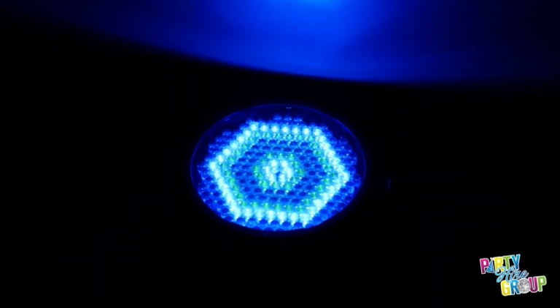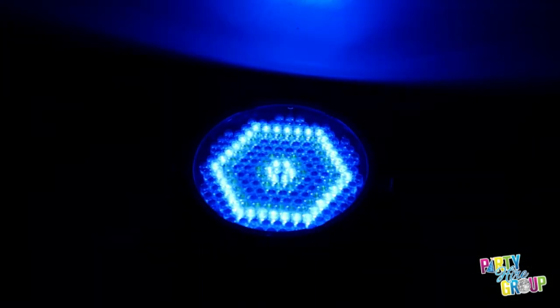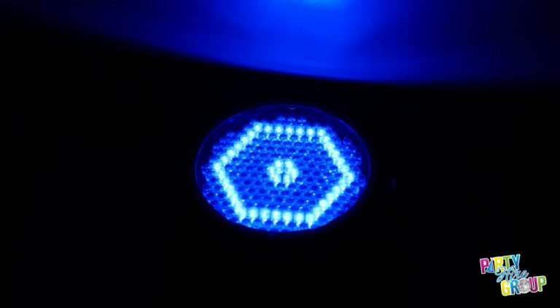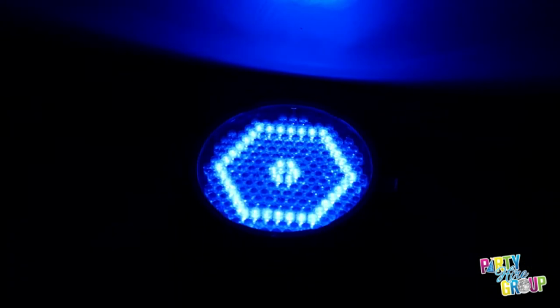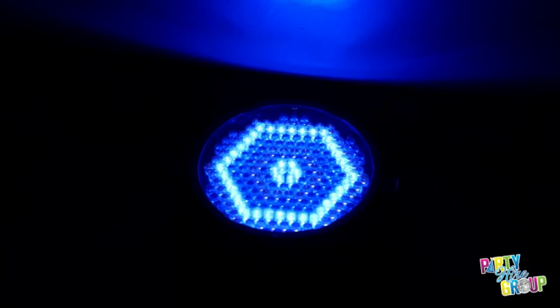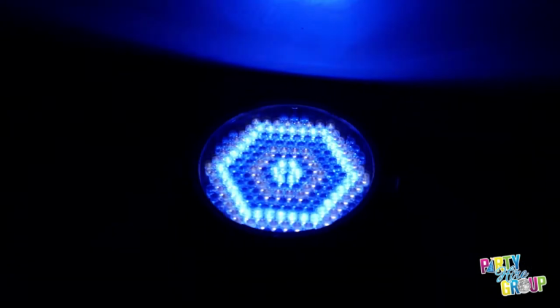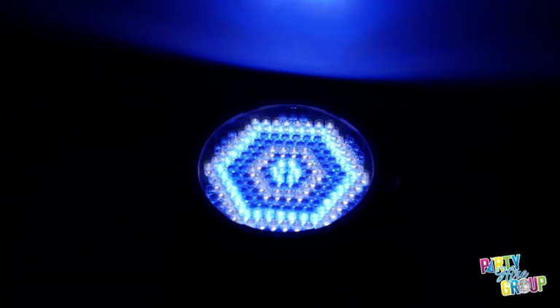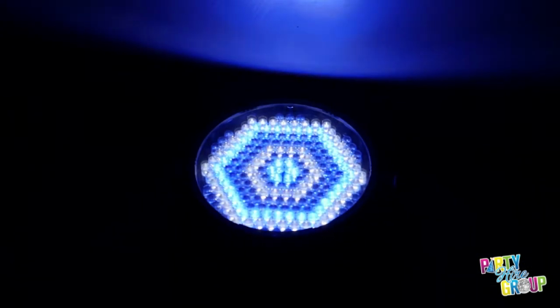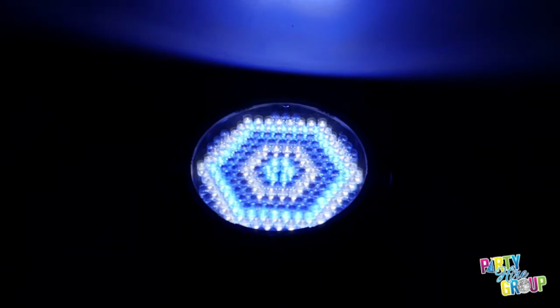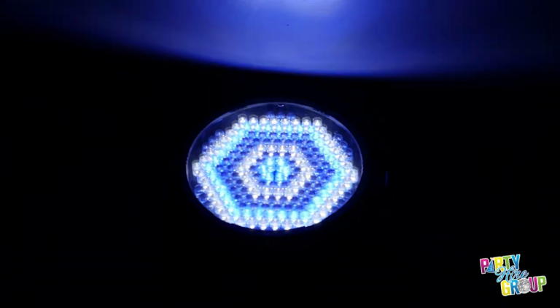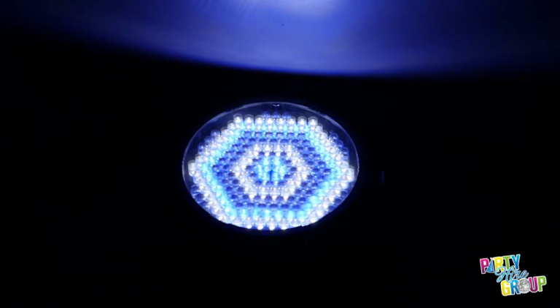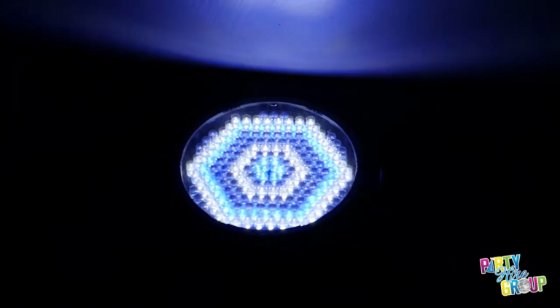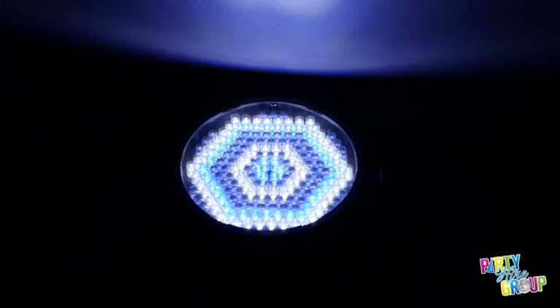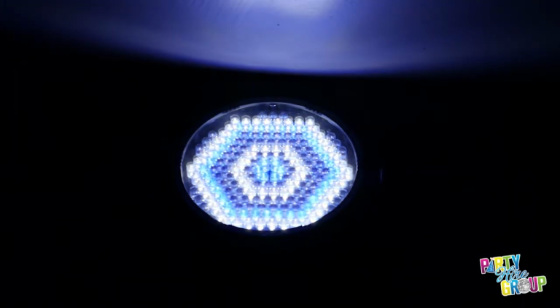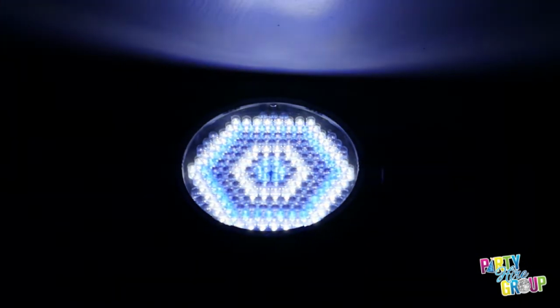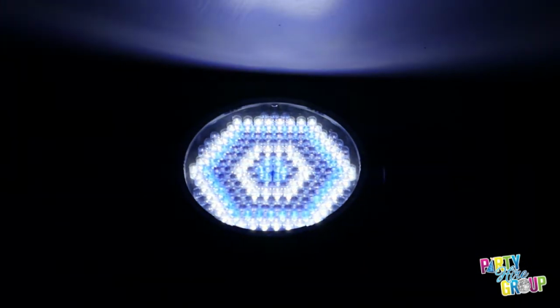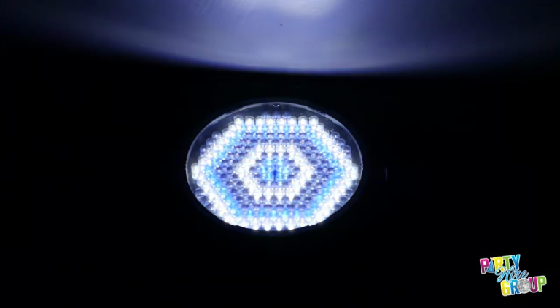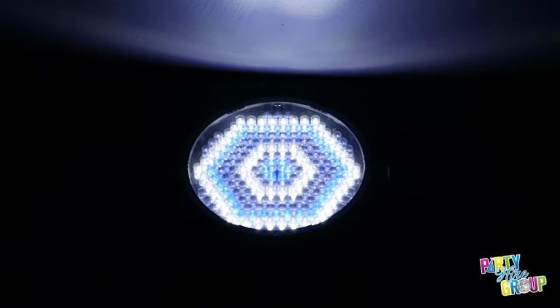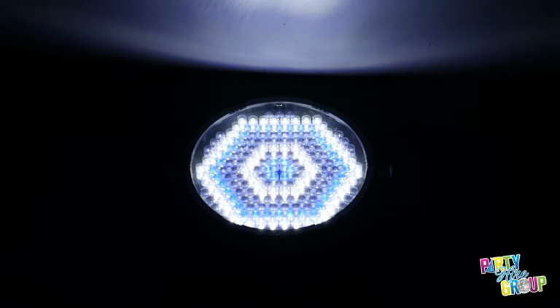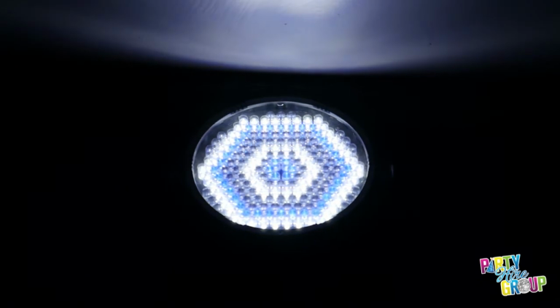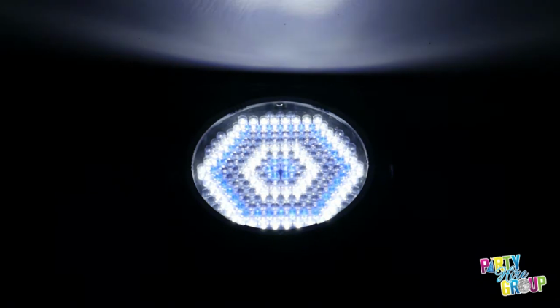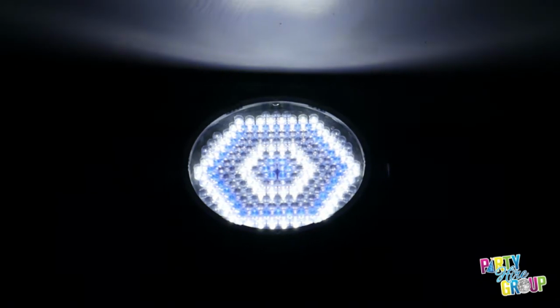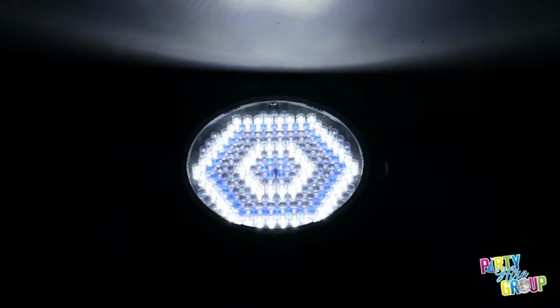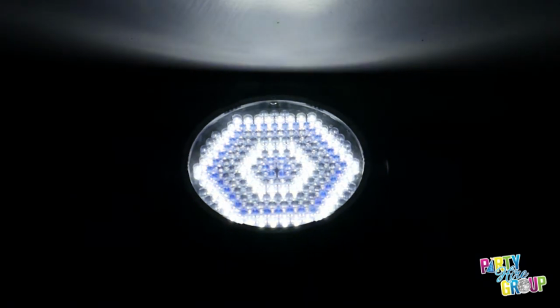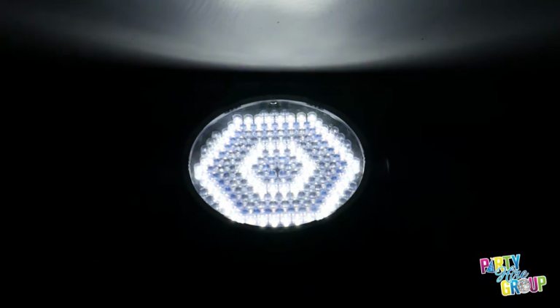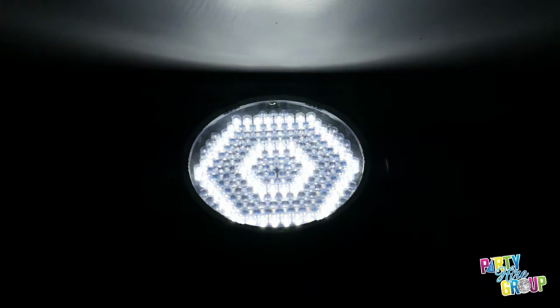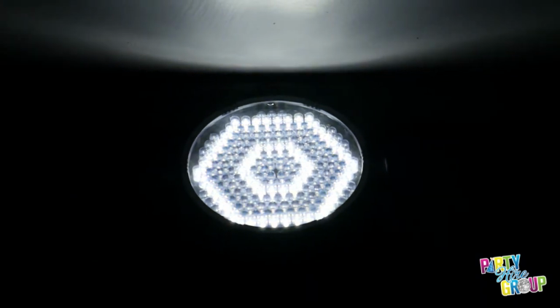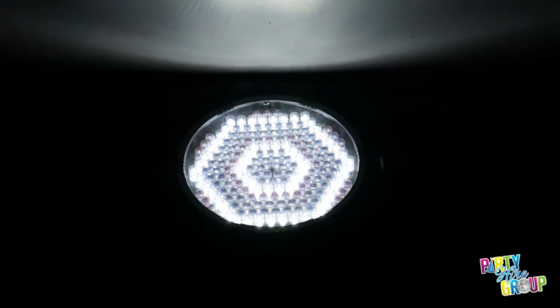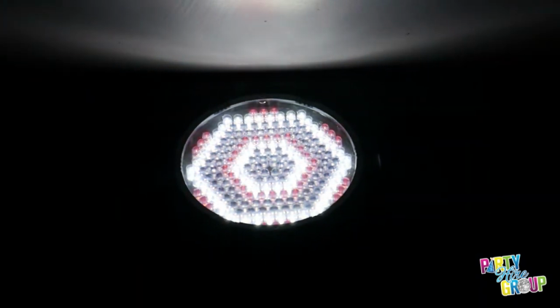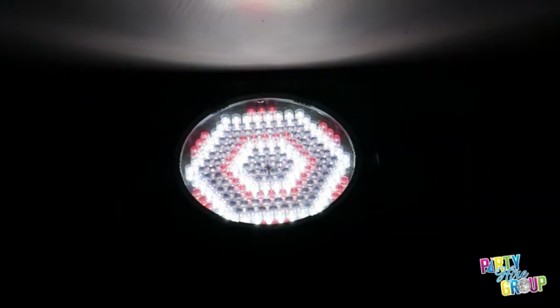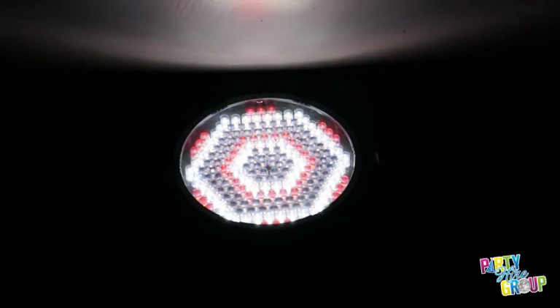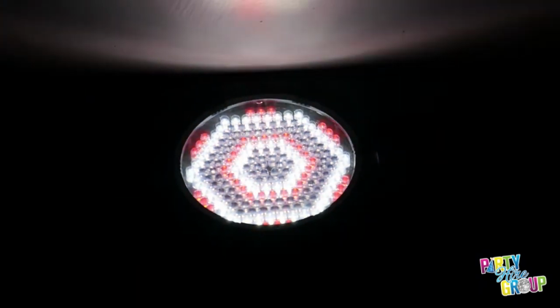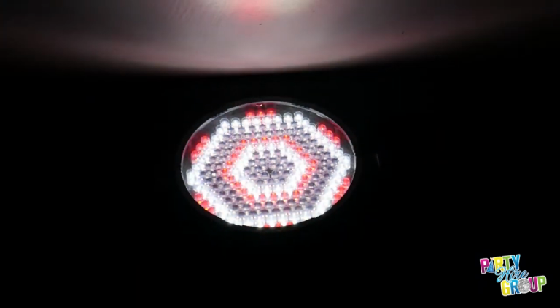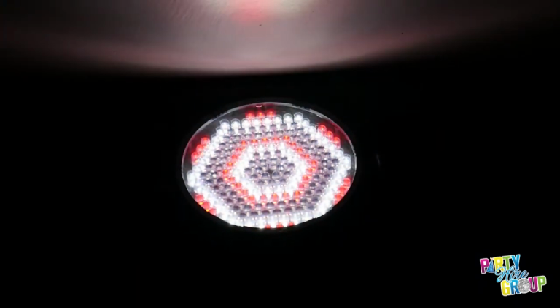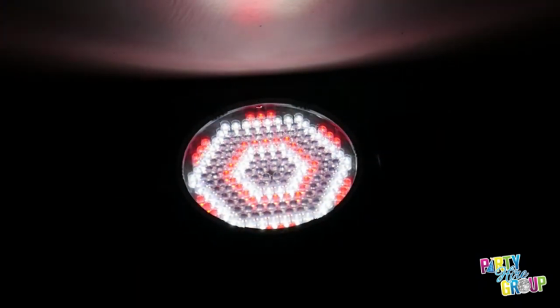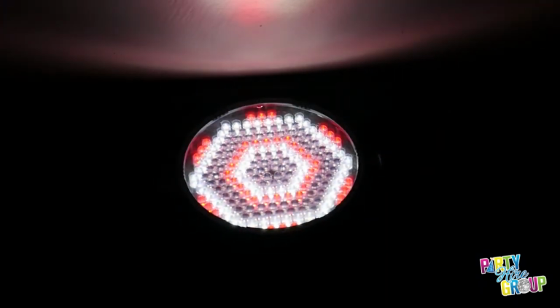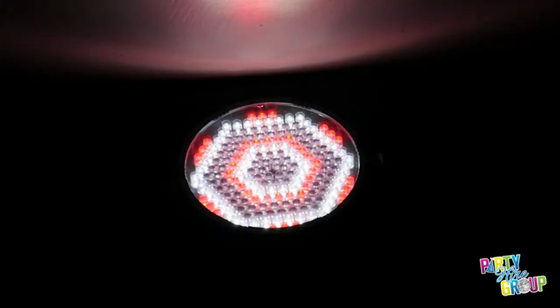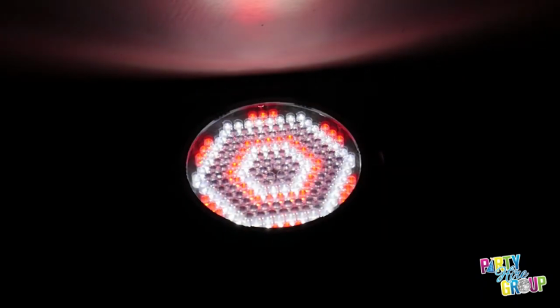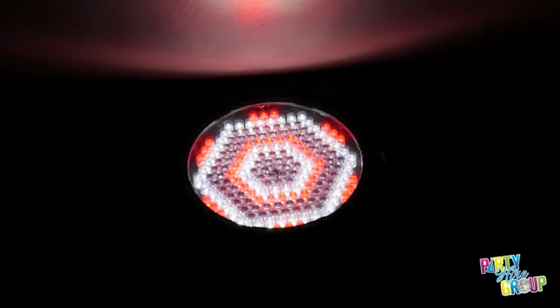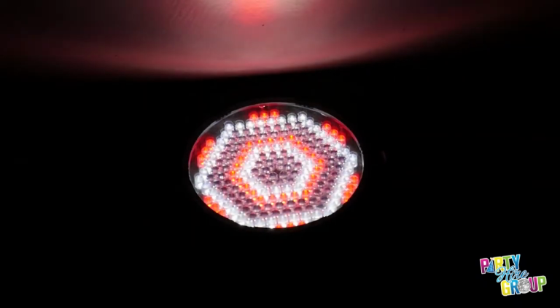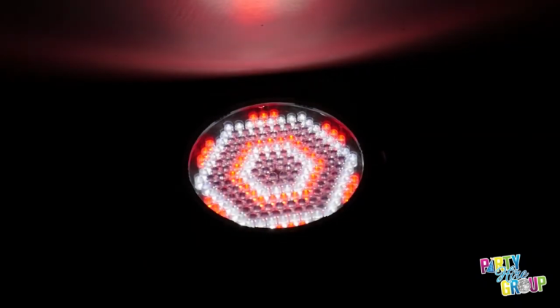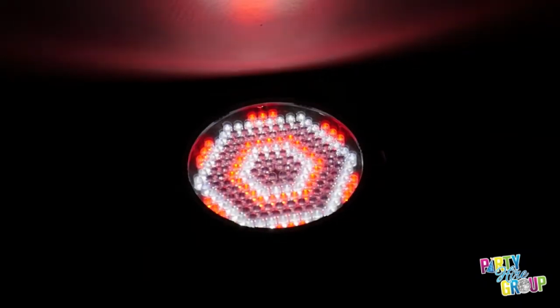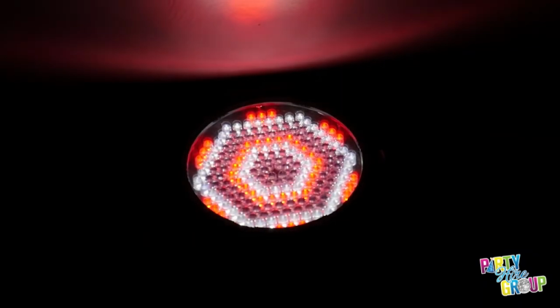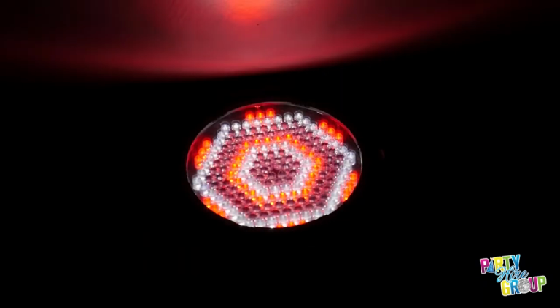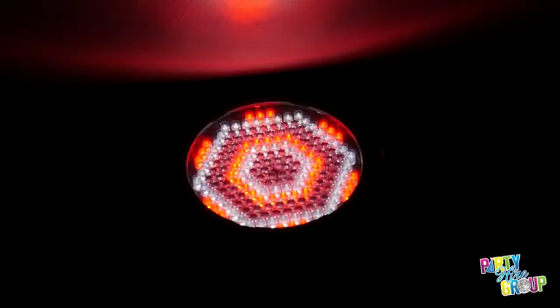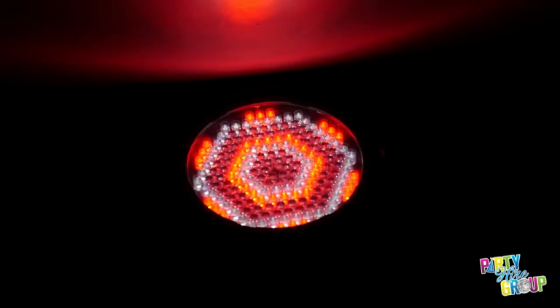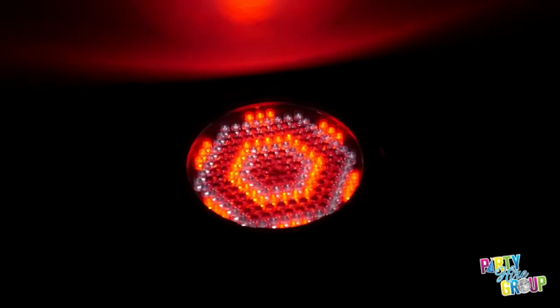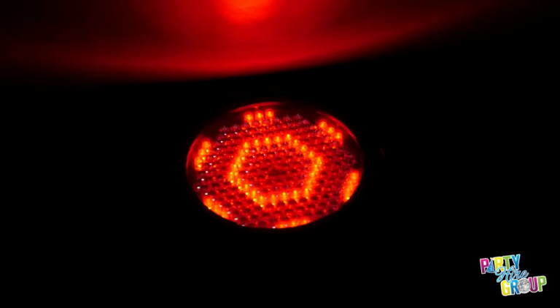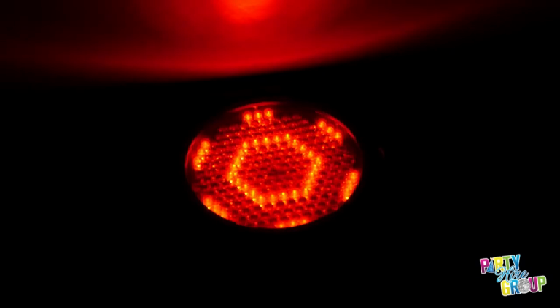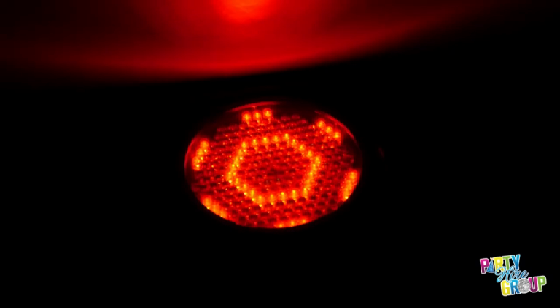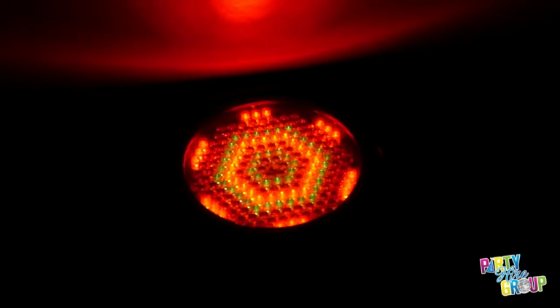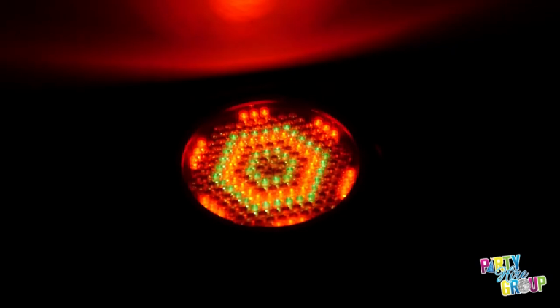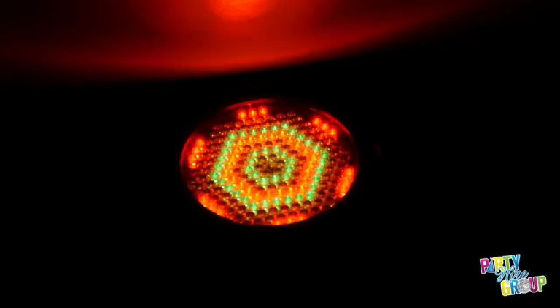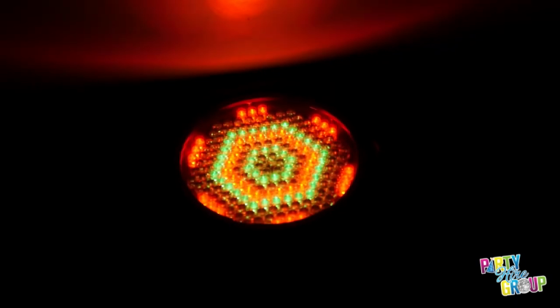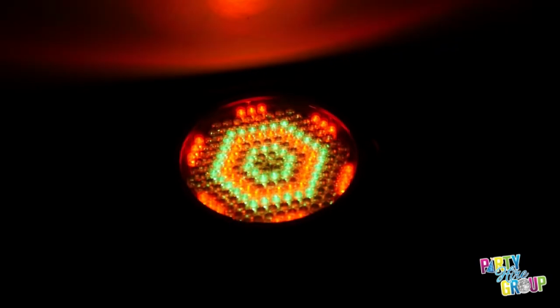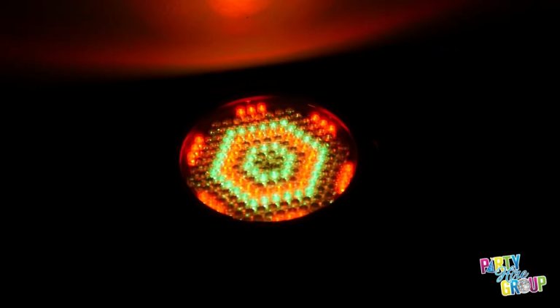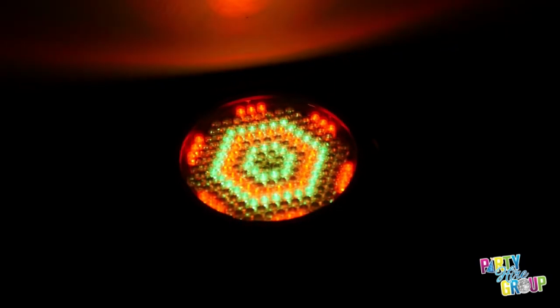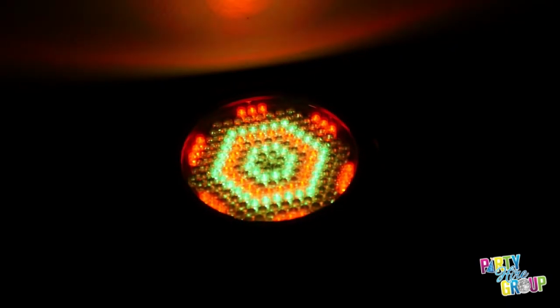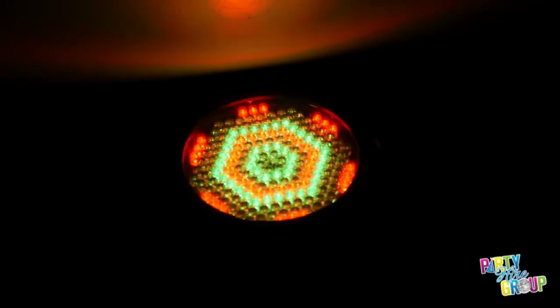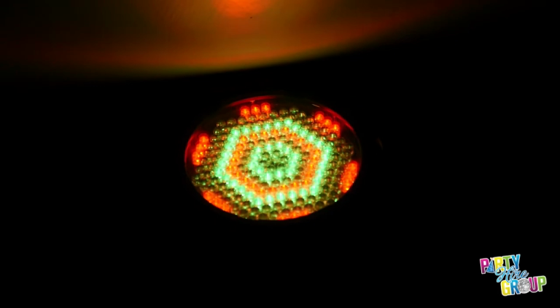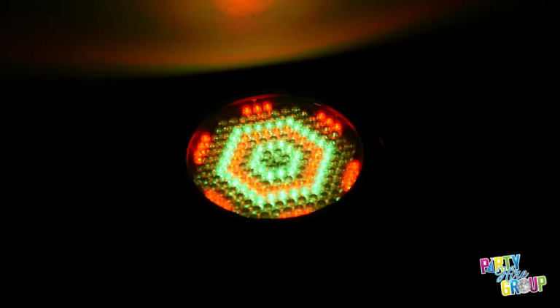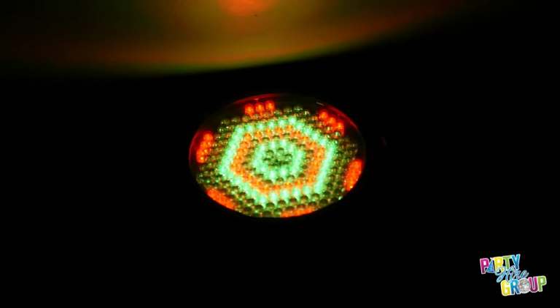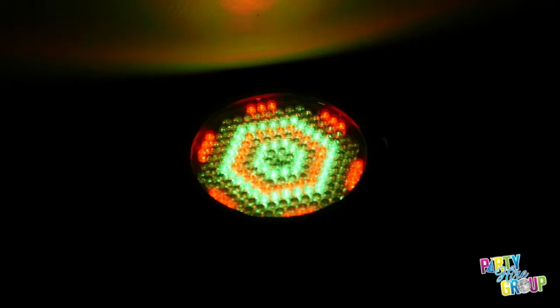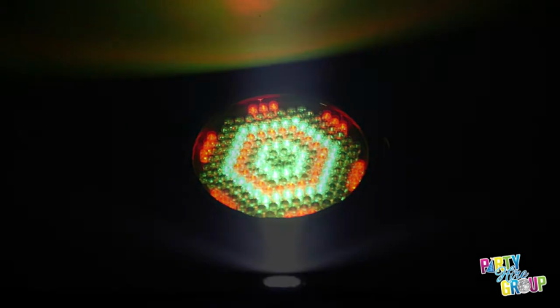Depending on the type of mood you're after, you can set it to a slow fade between colours, or if you've got a particular colour theme that you're going for, we can set that to the one colour.